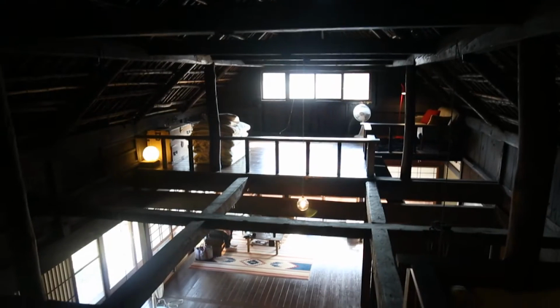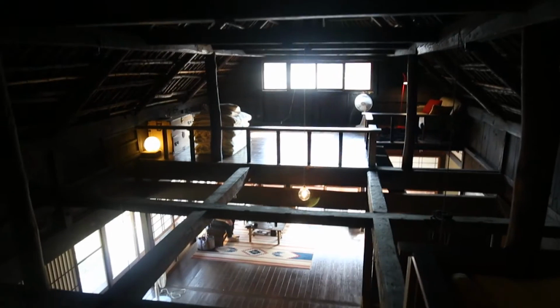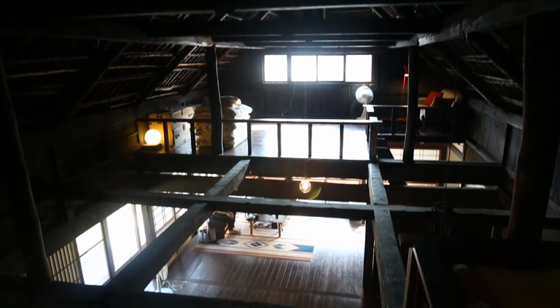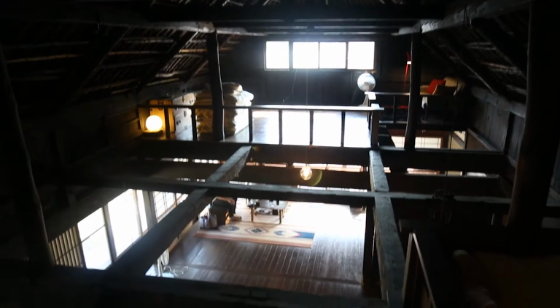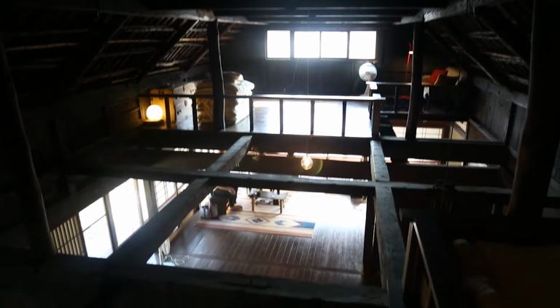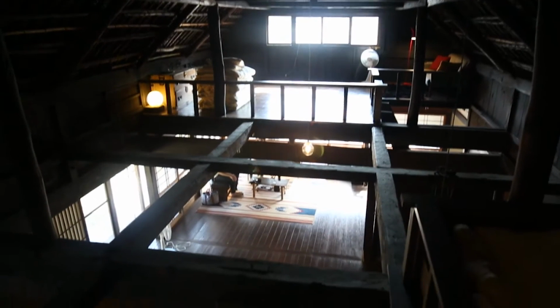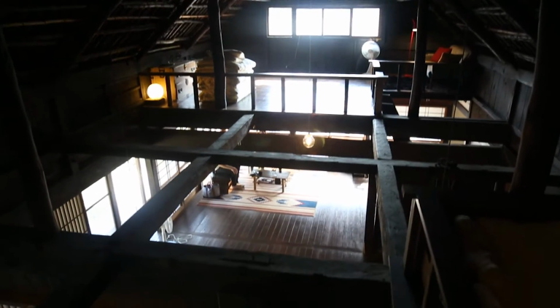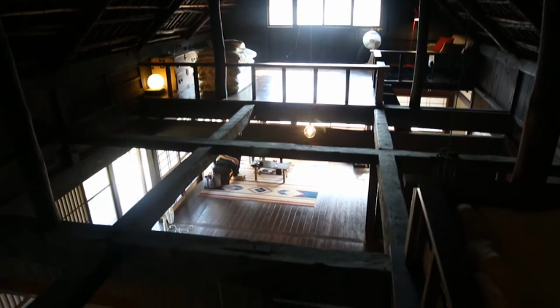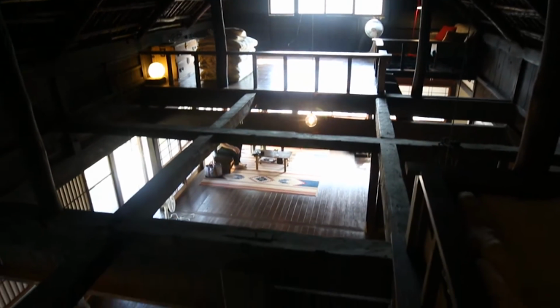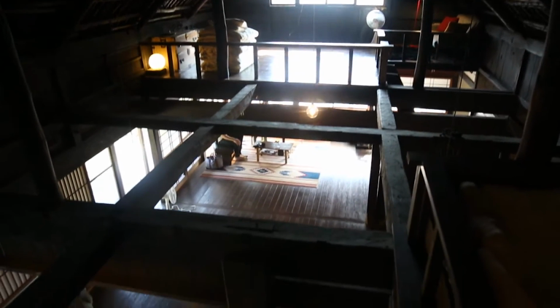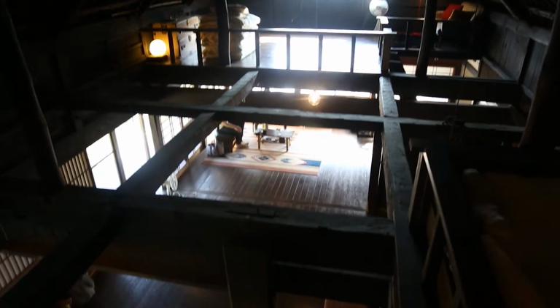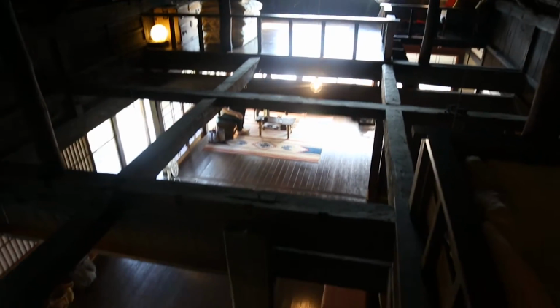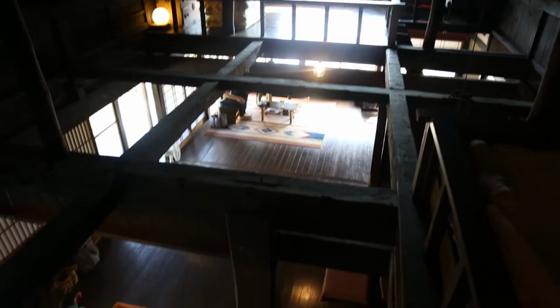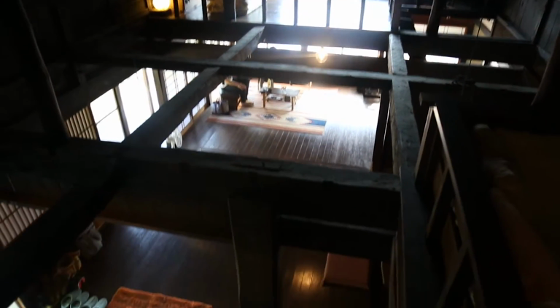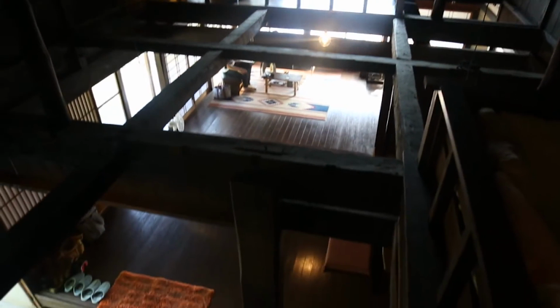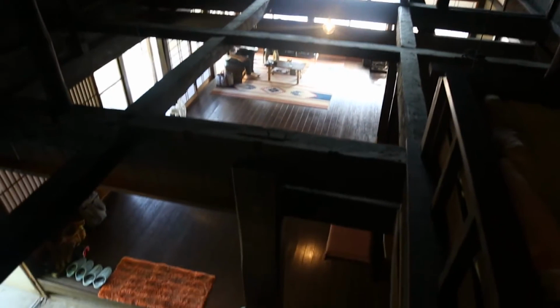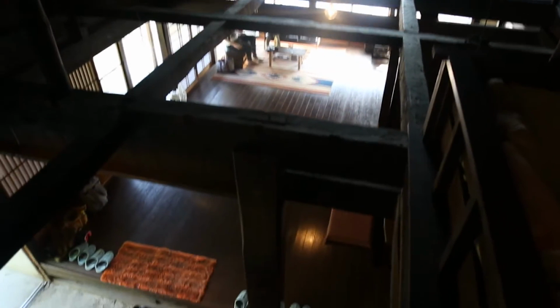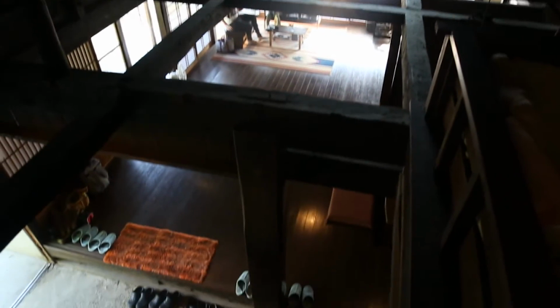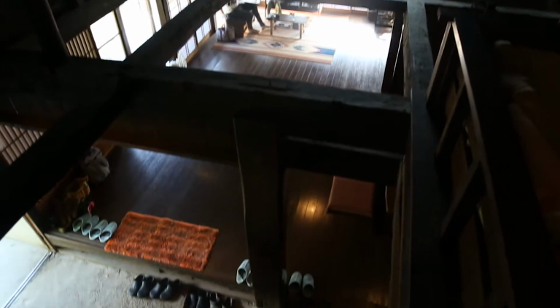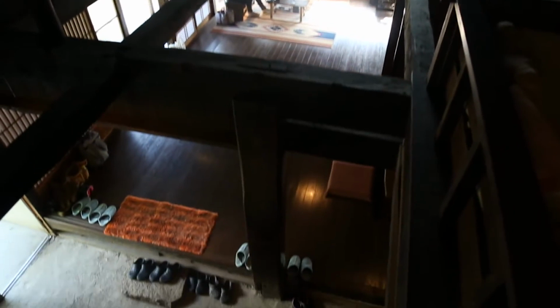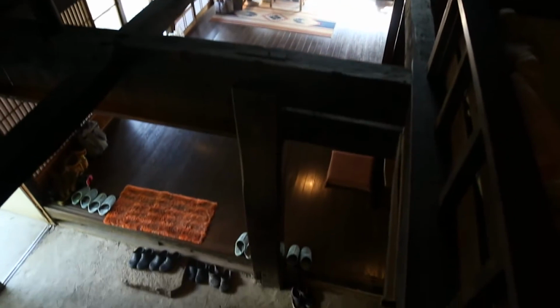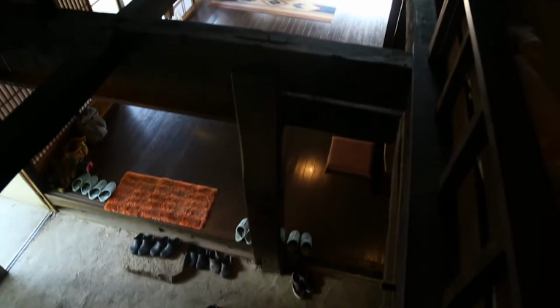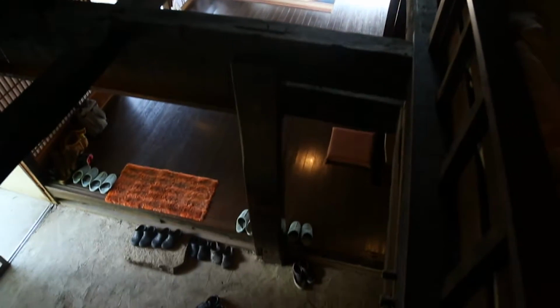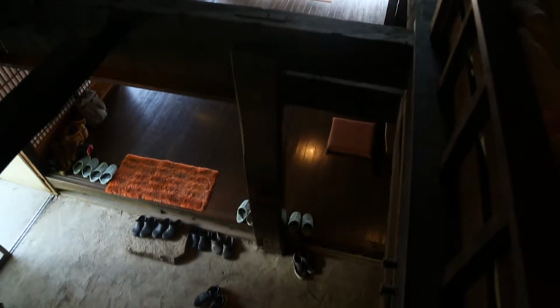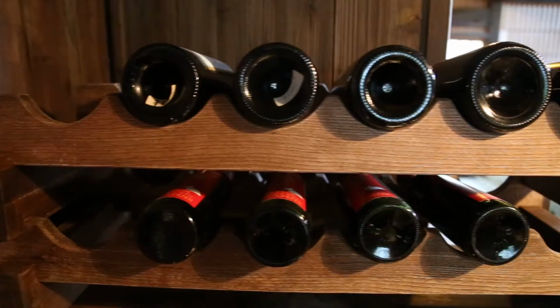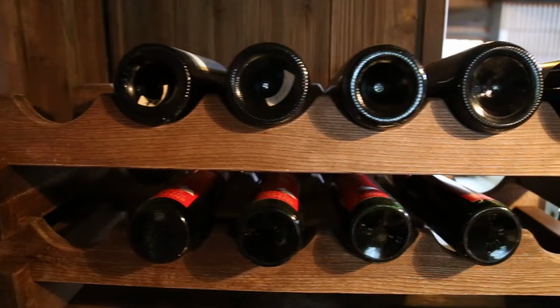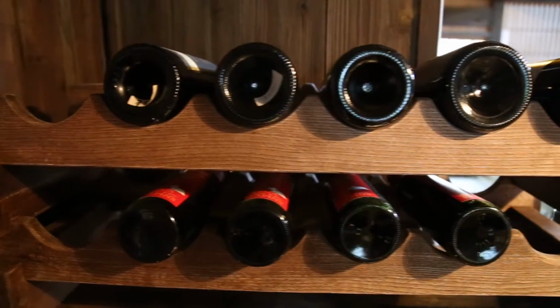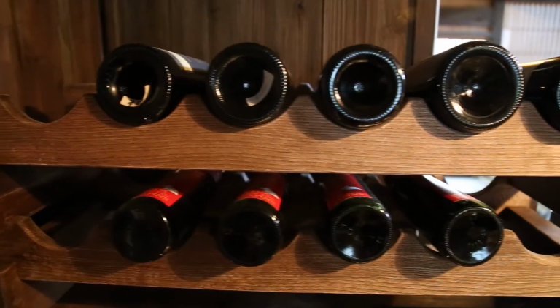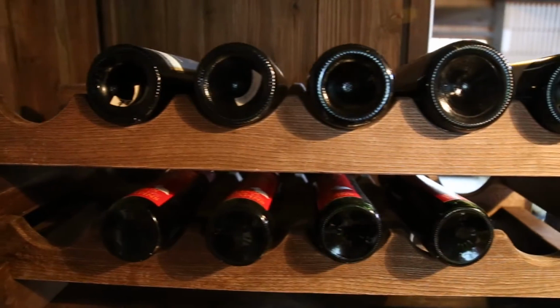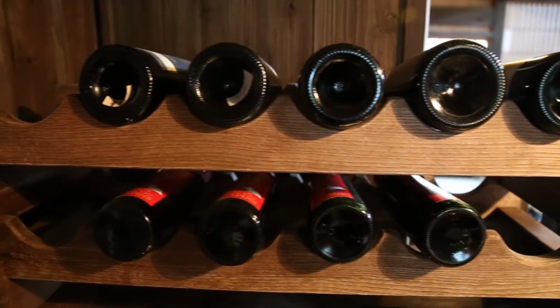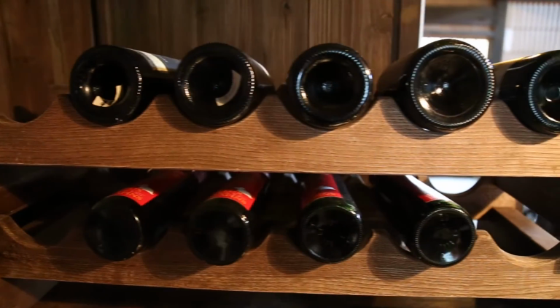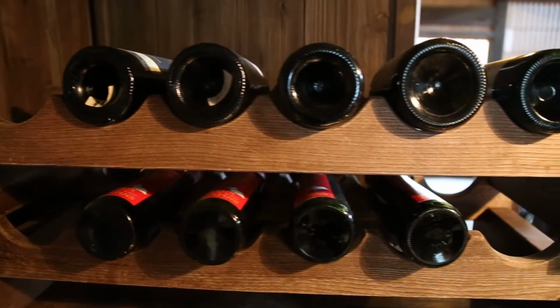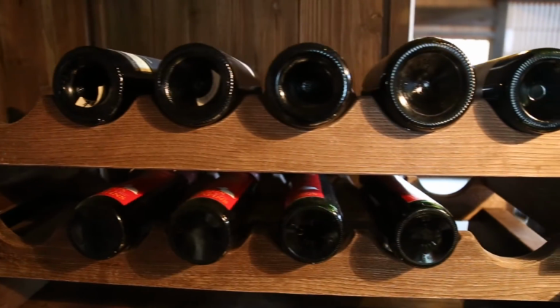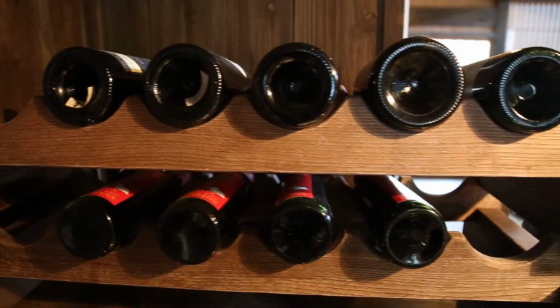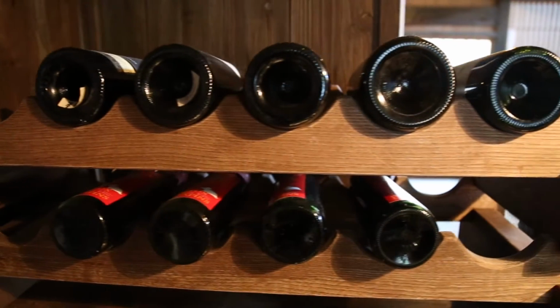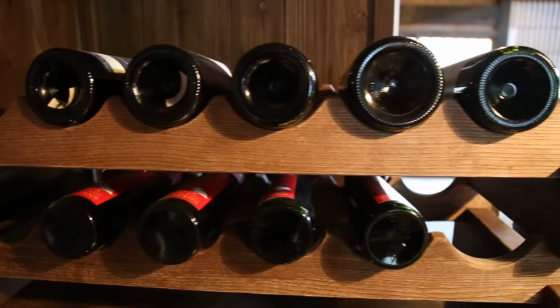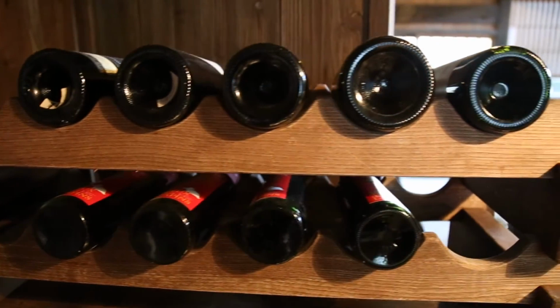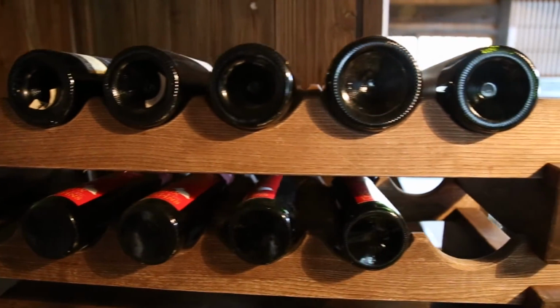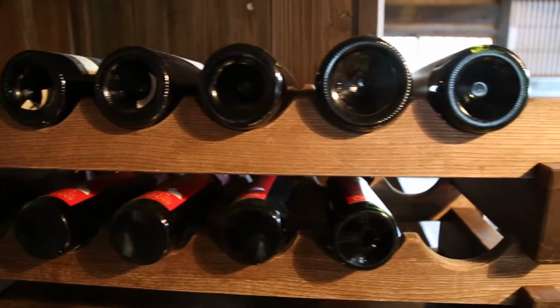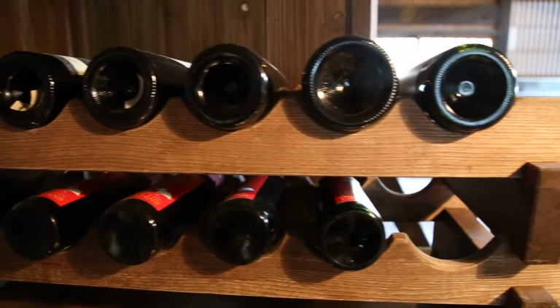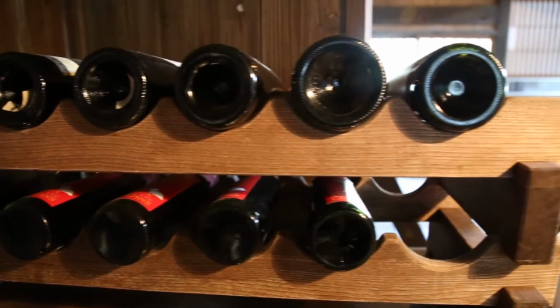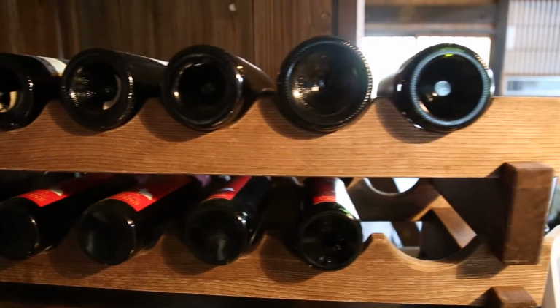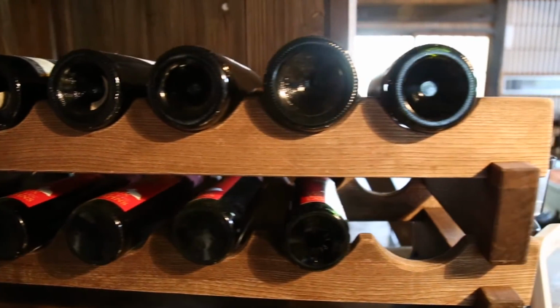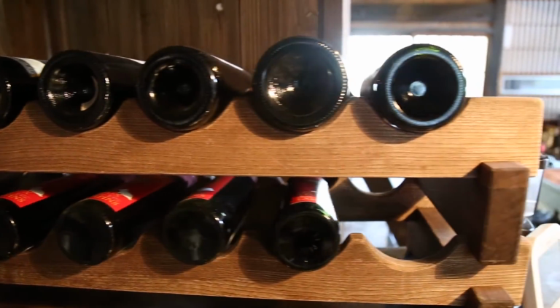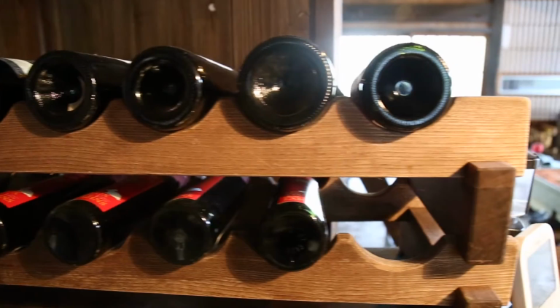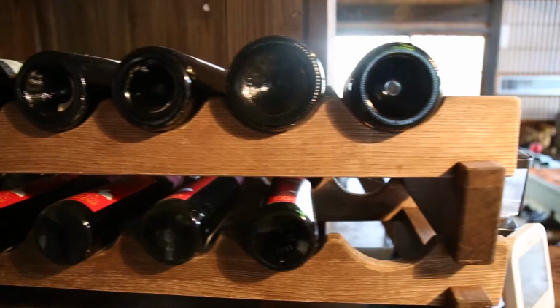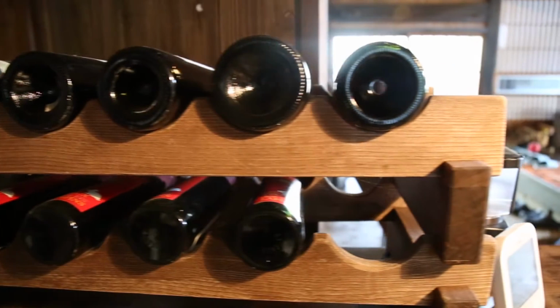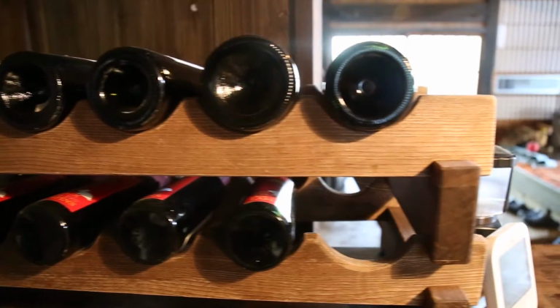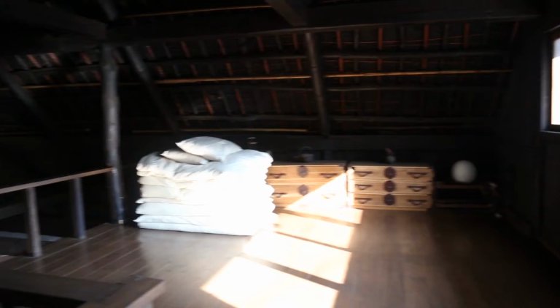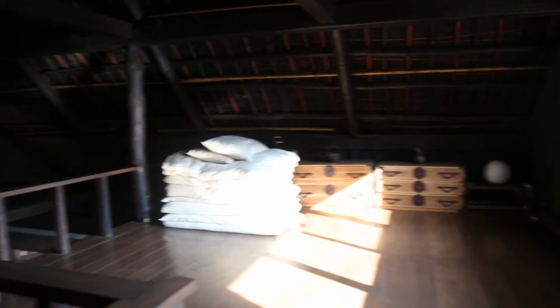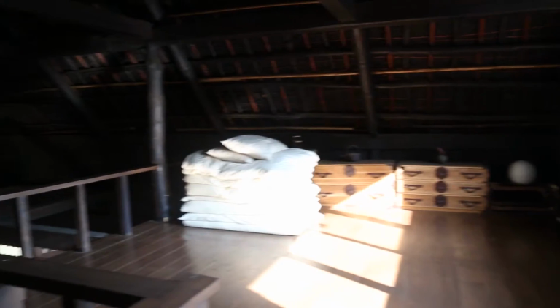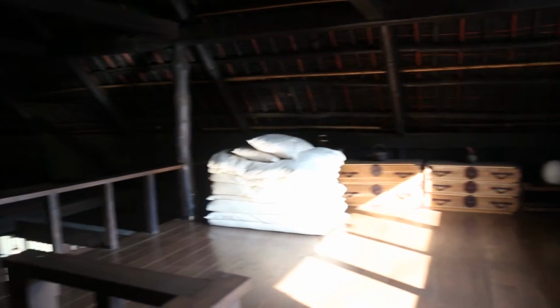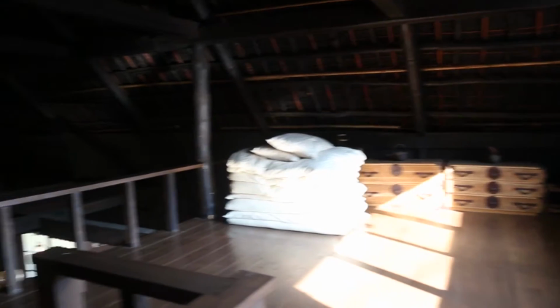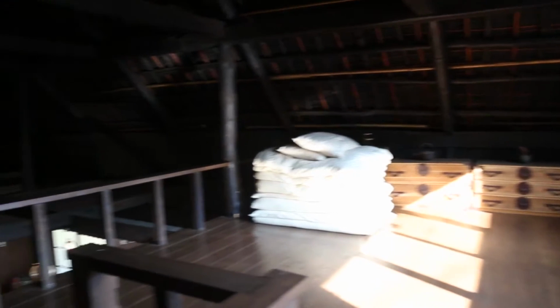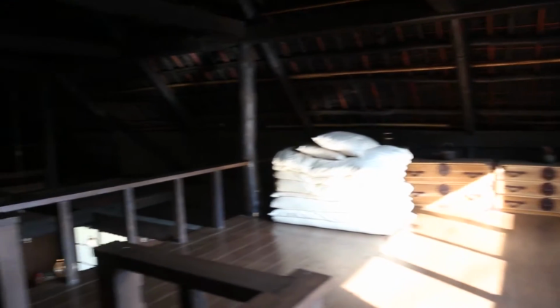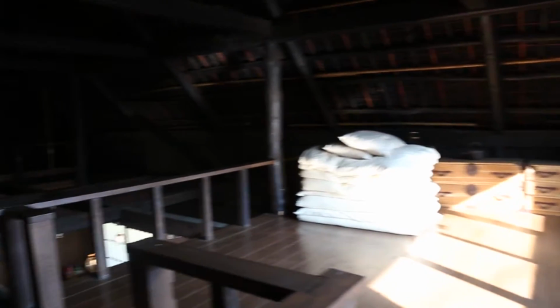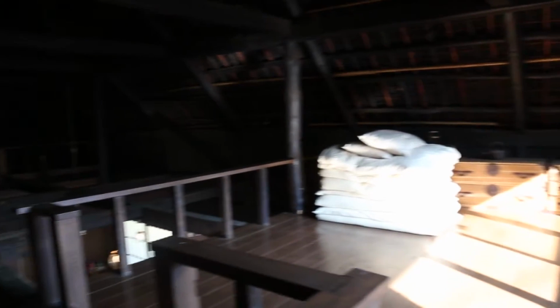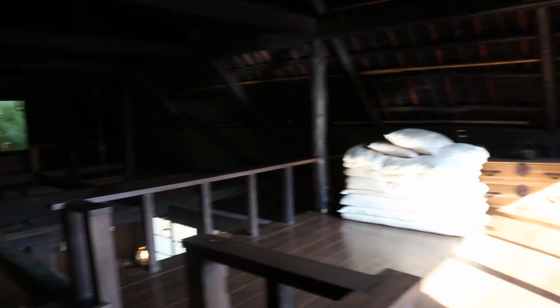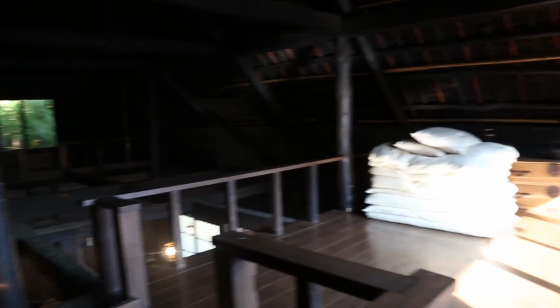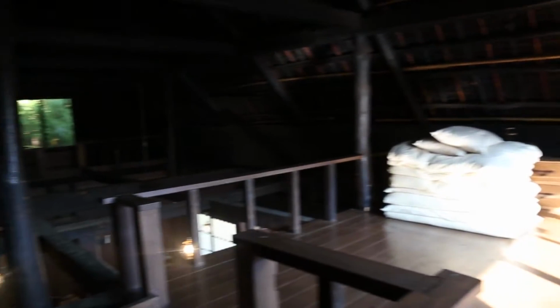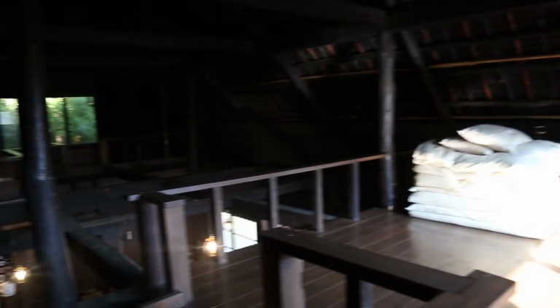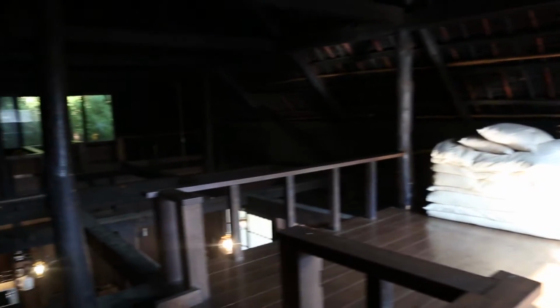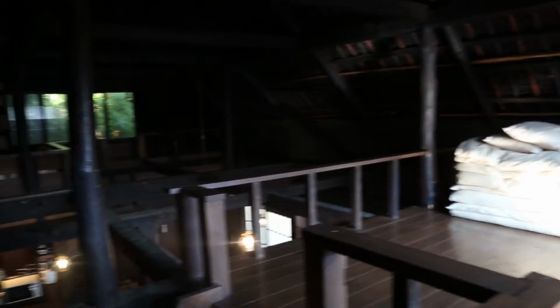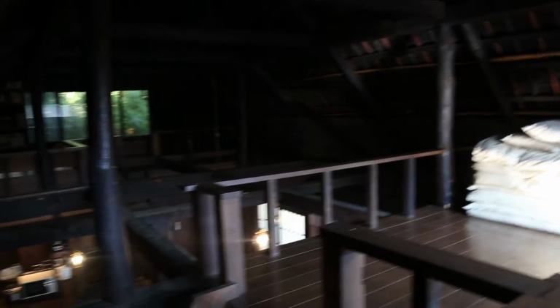Kawaguchiko, for anyone that doesn't know, is the famous Five Lake area around Mount Fuji, and it's in Yamanashi Prefecture.